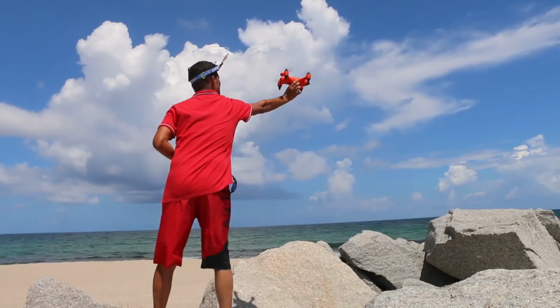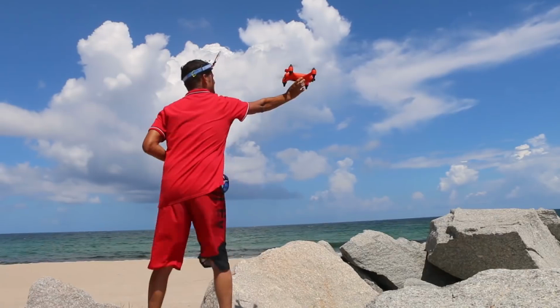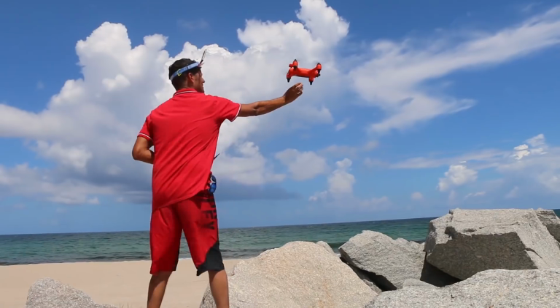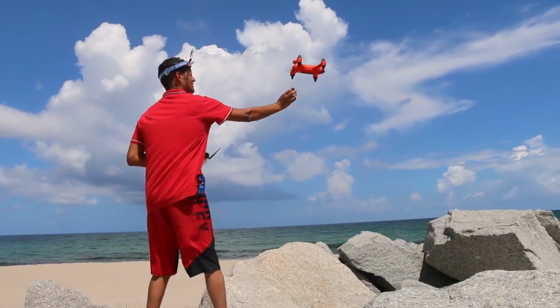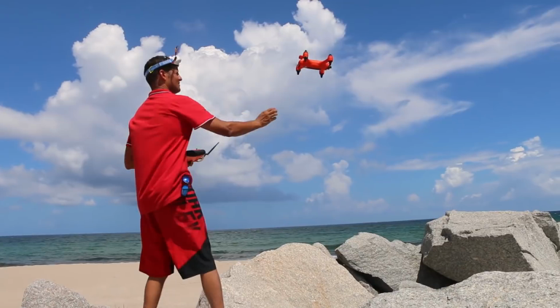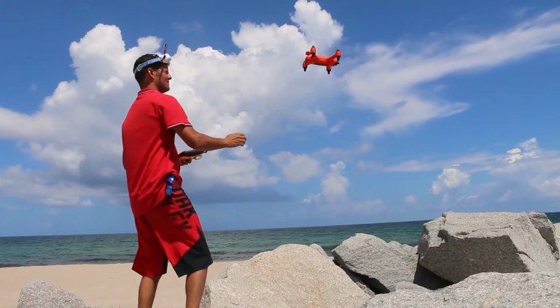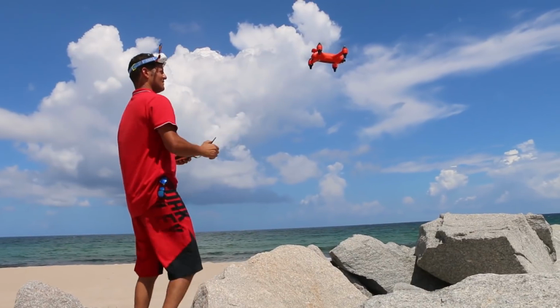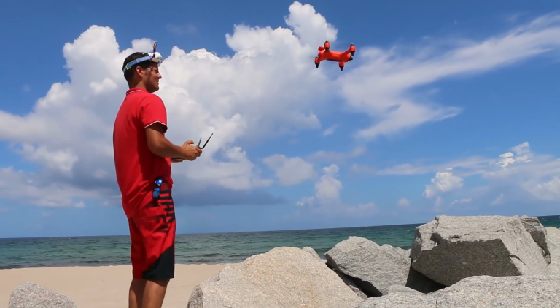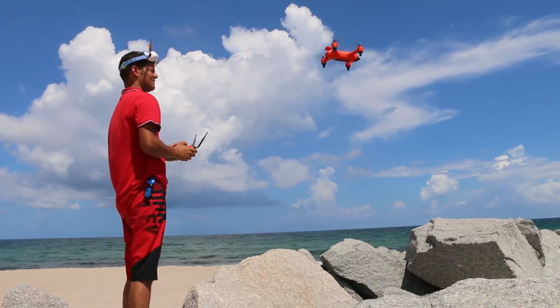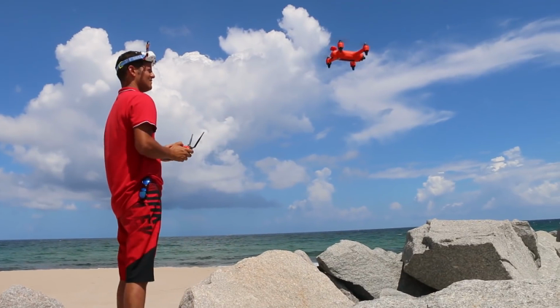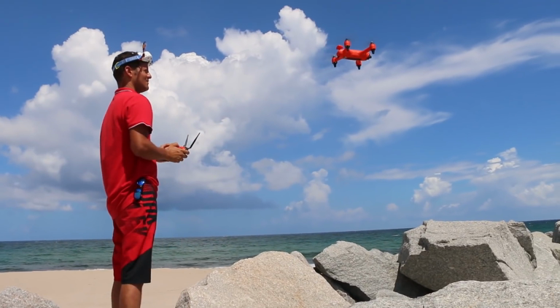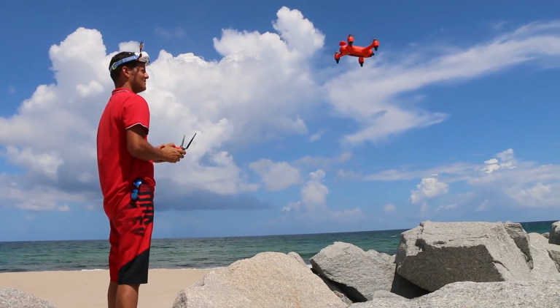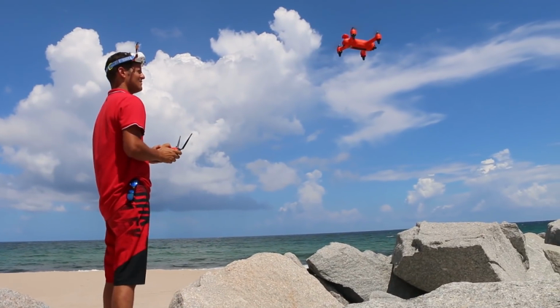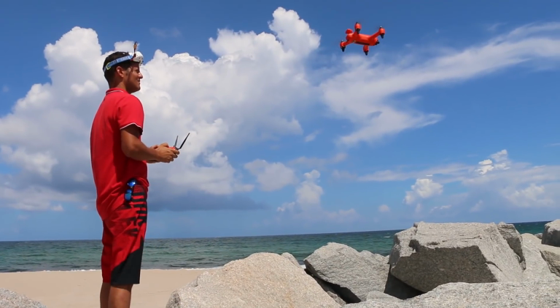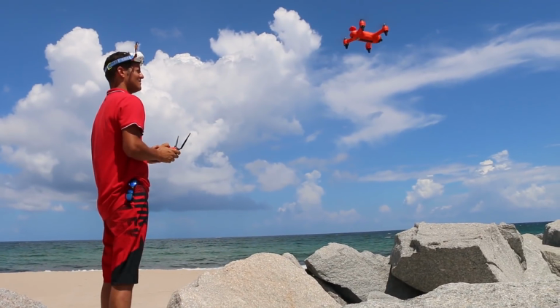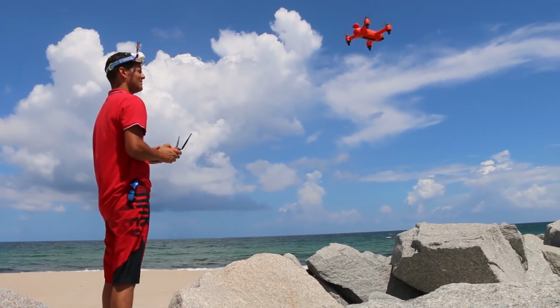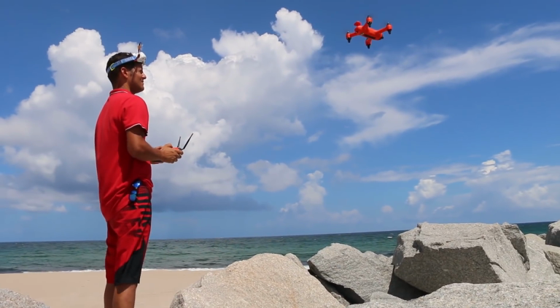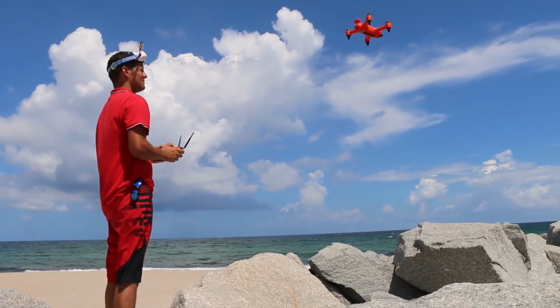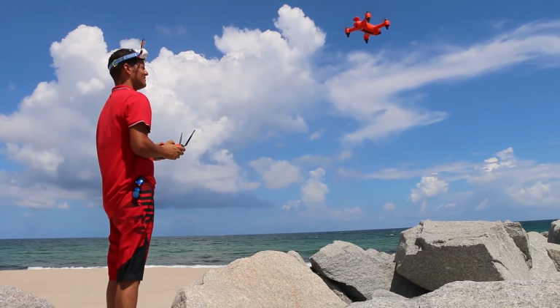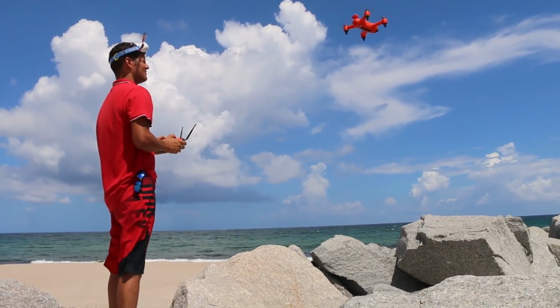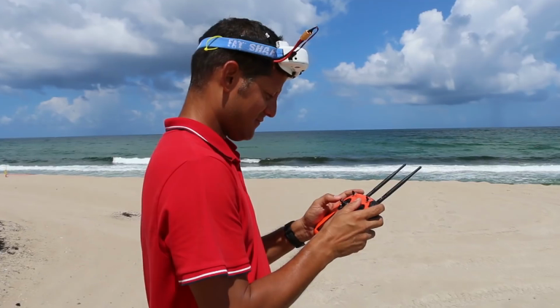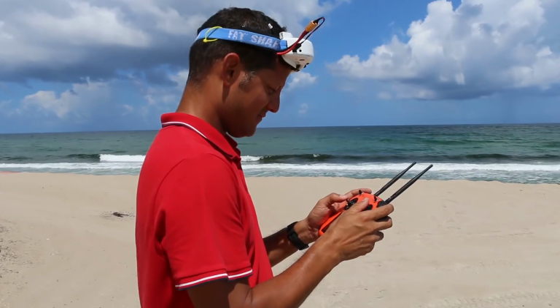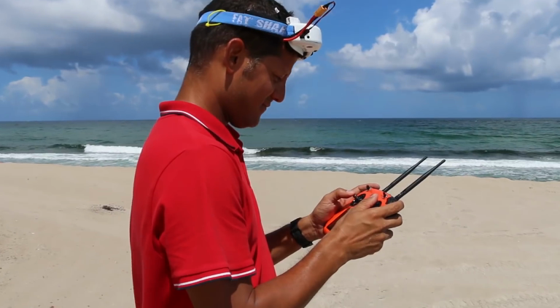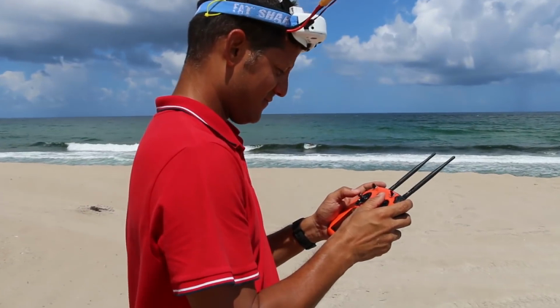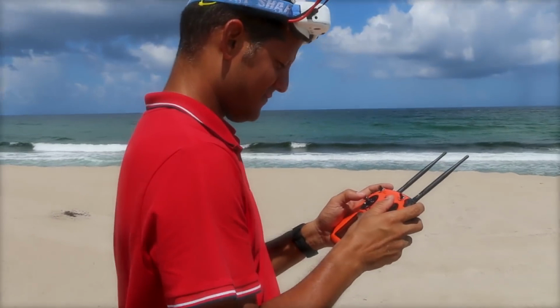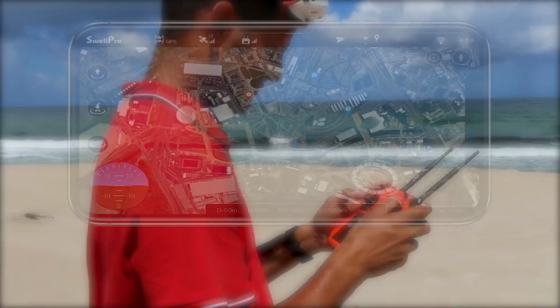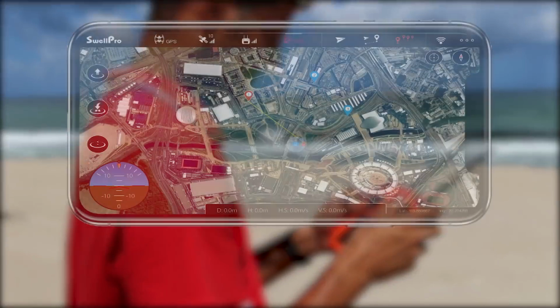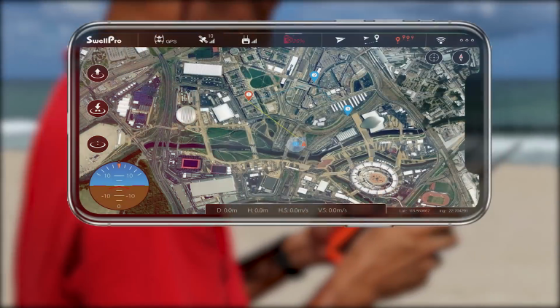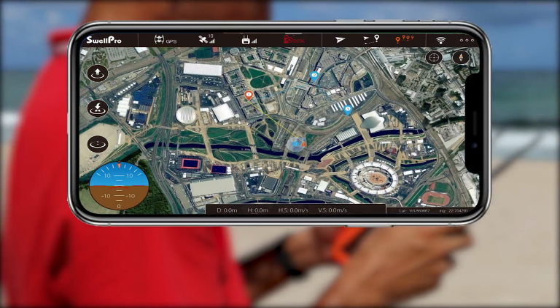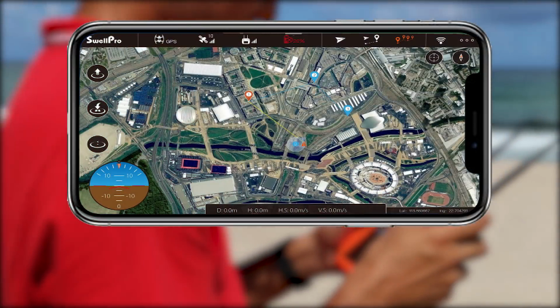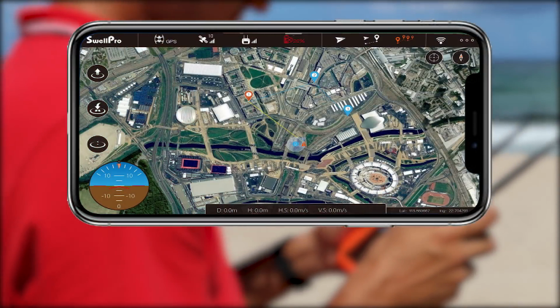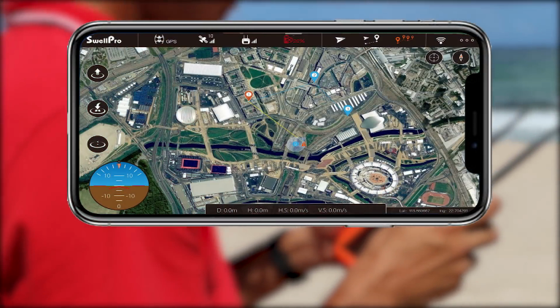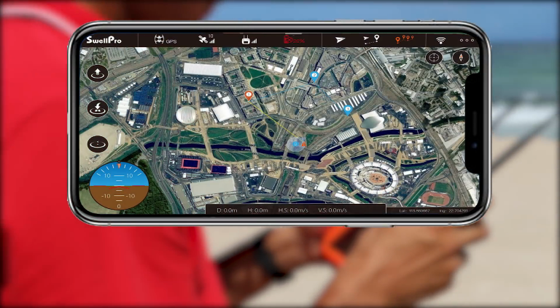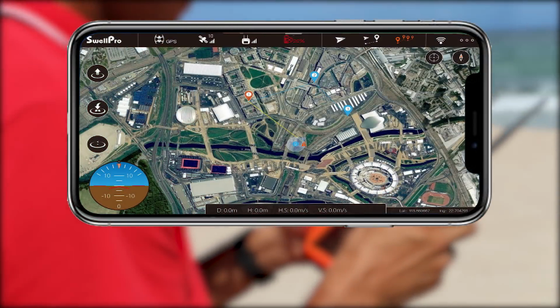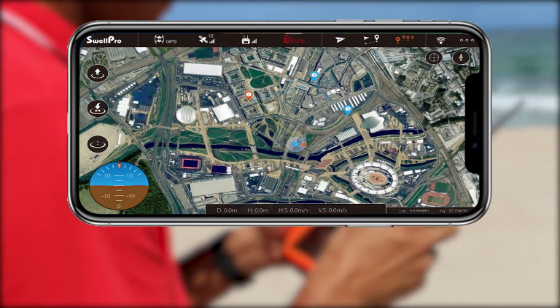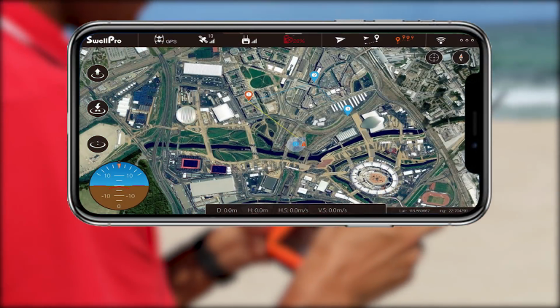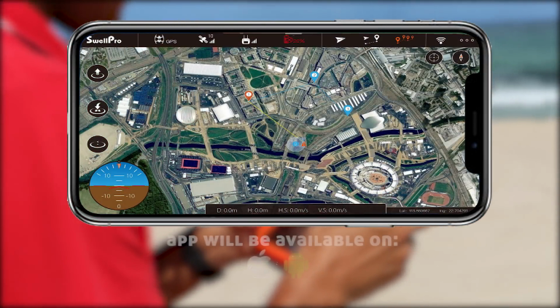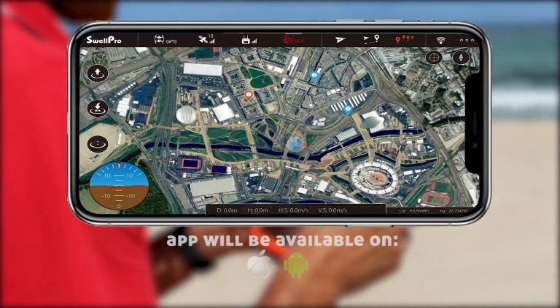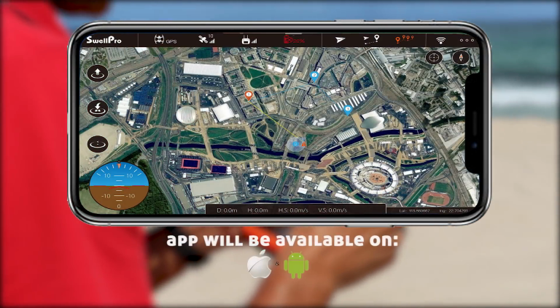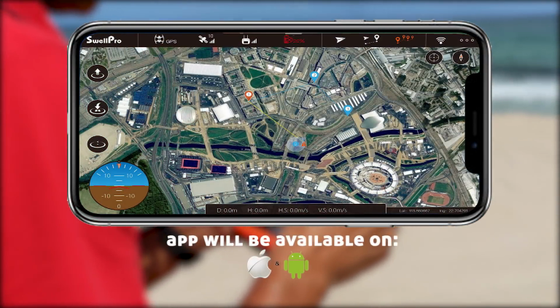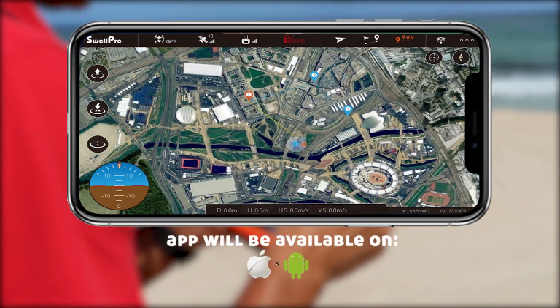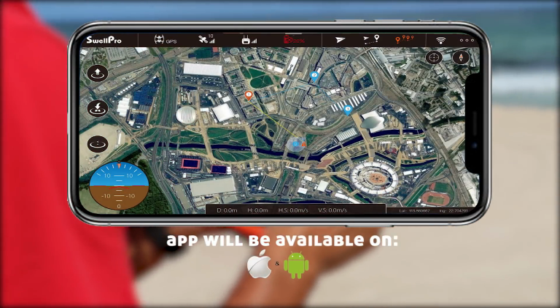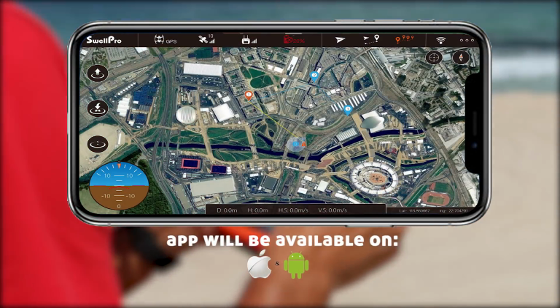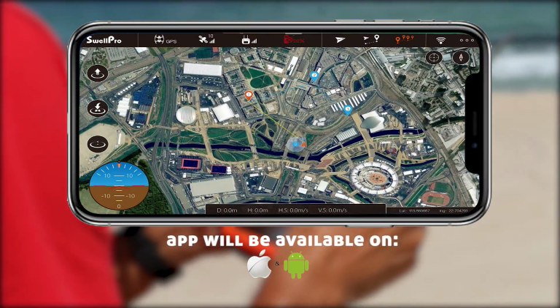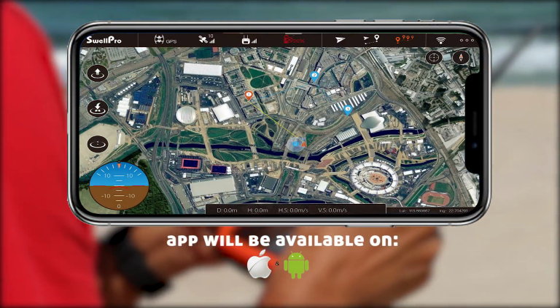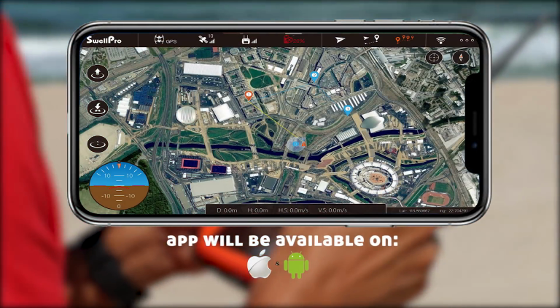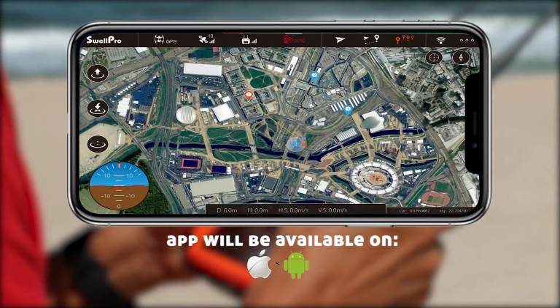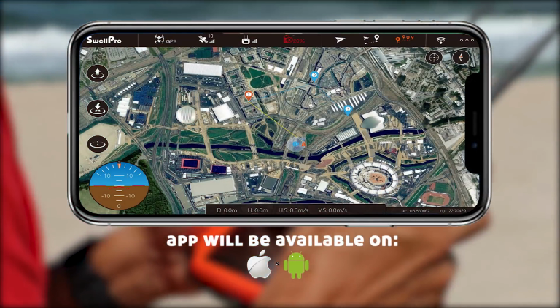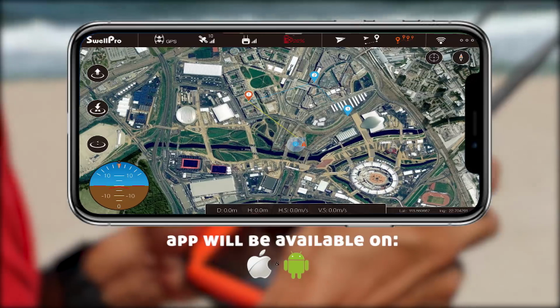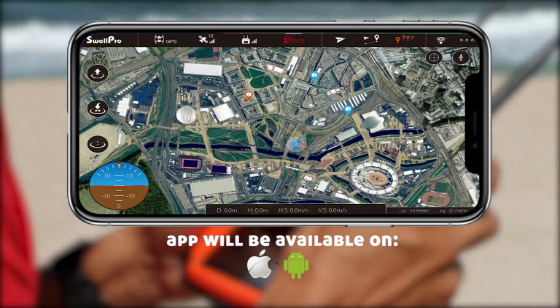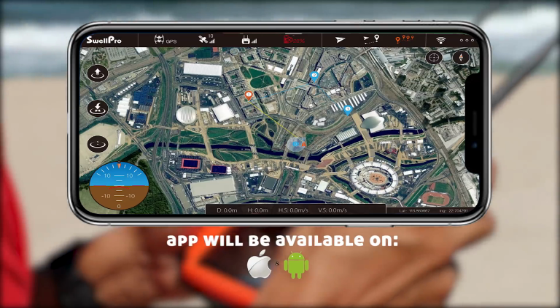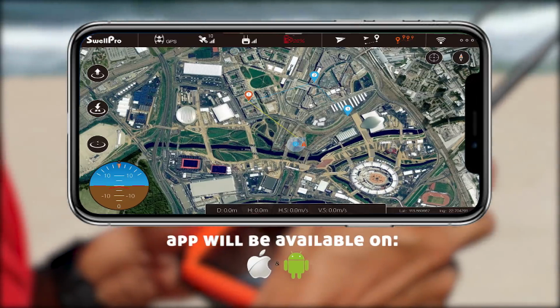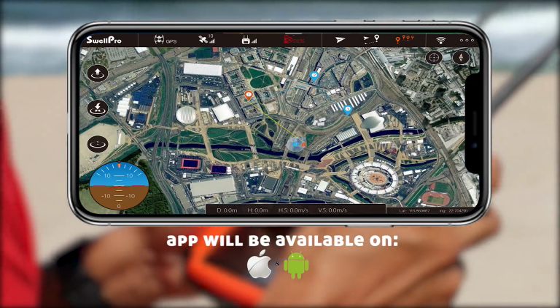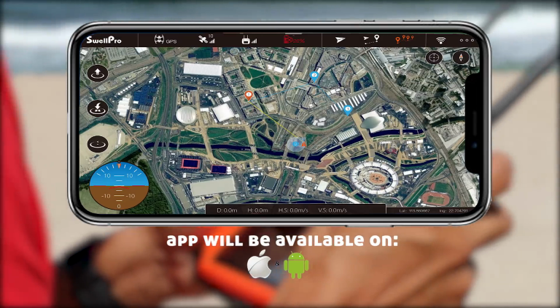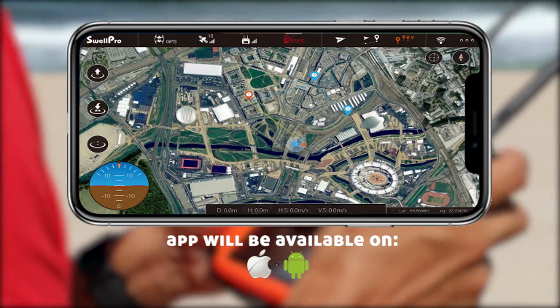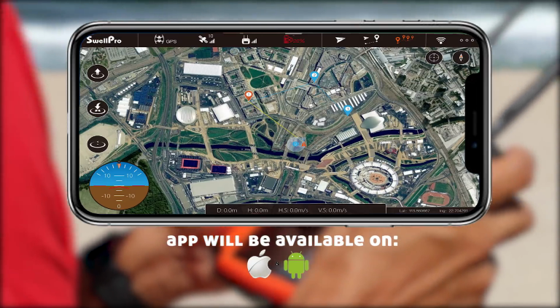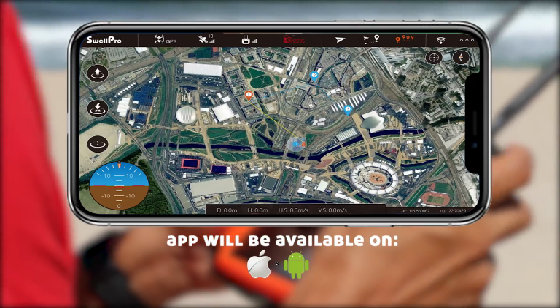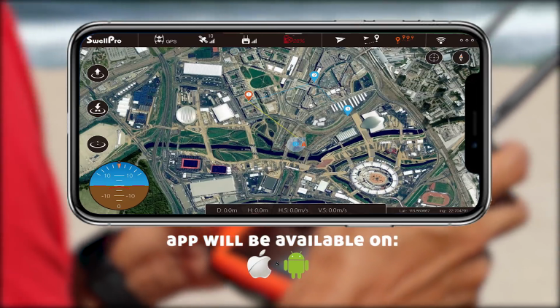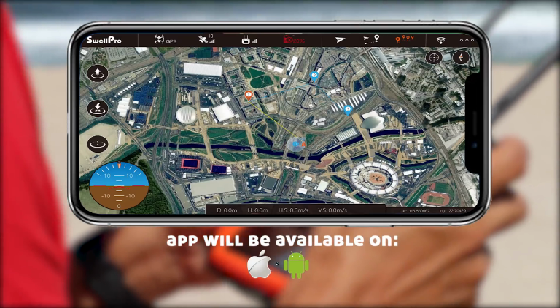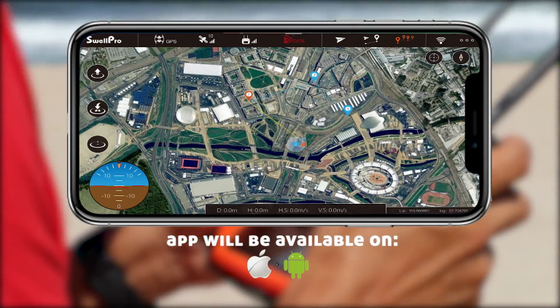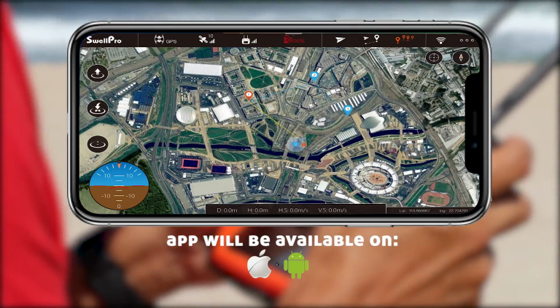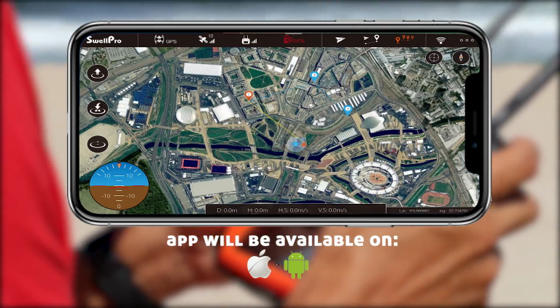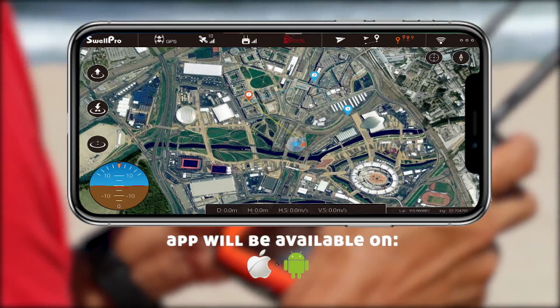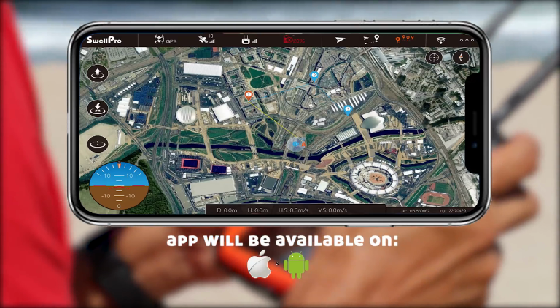If you're more into robotic flying, you can use the Spry's app to set up waypoints on the map and fly a designated path completely hands-free.